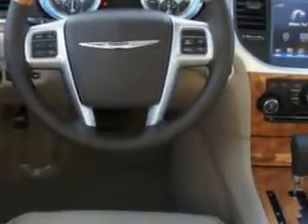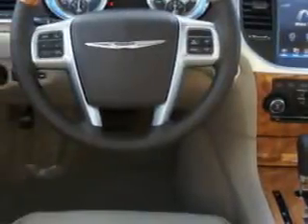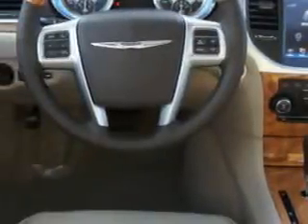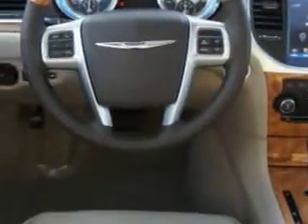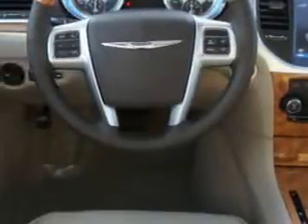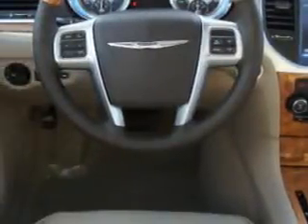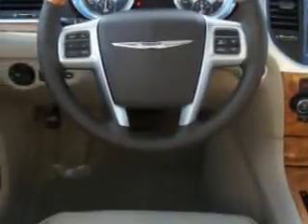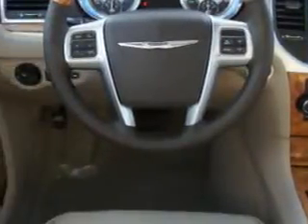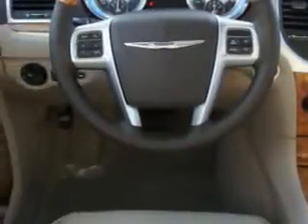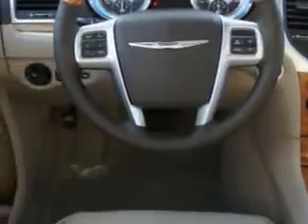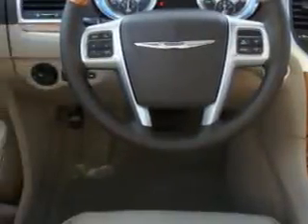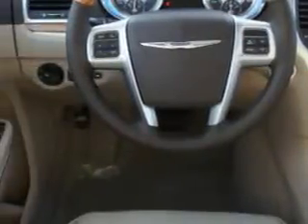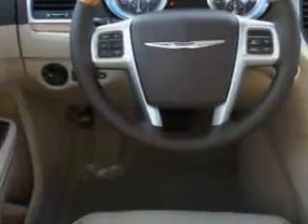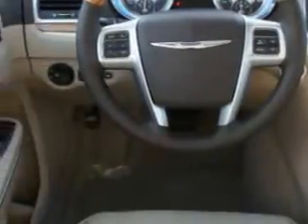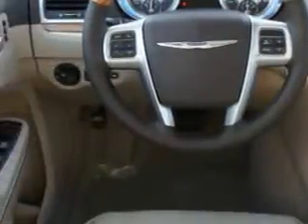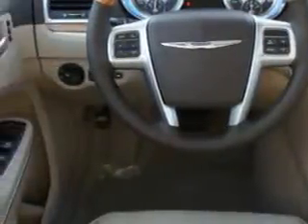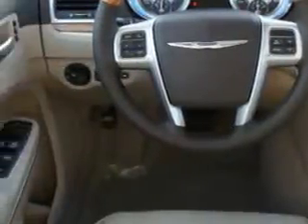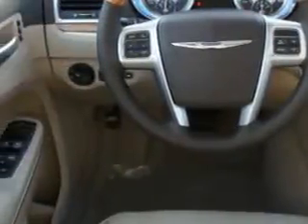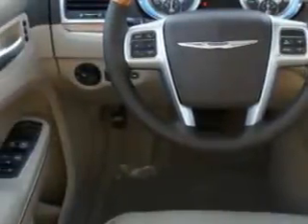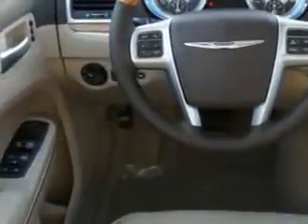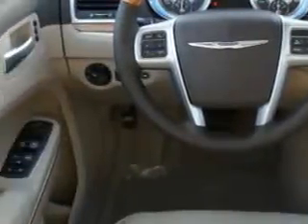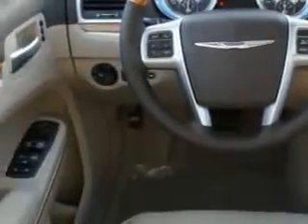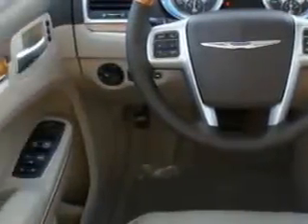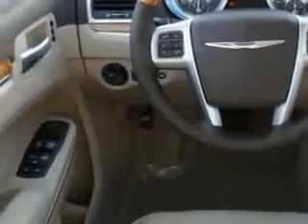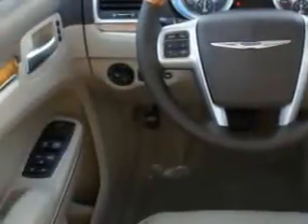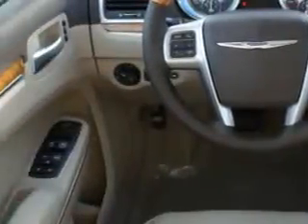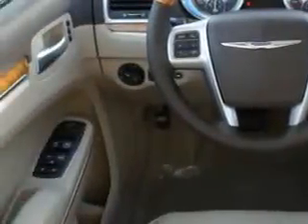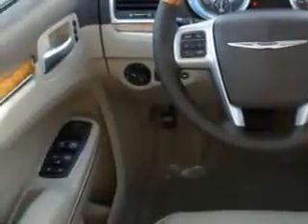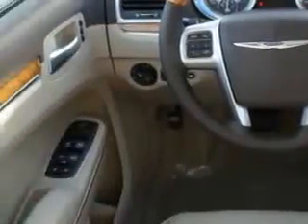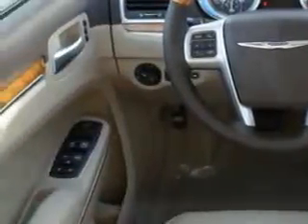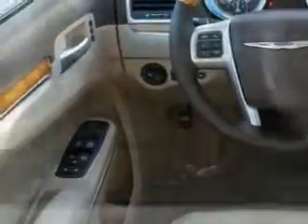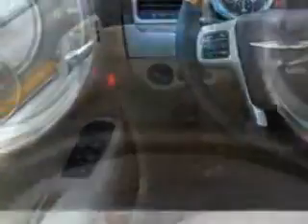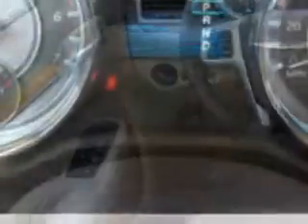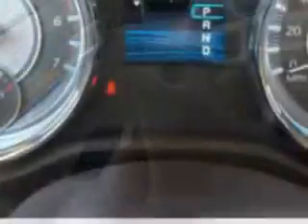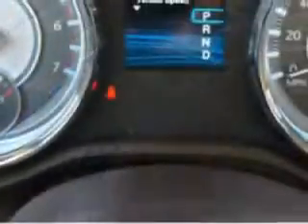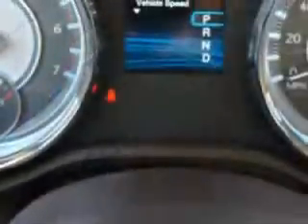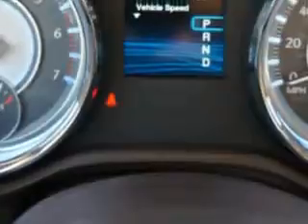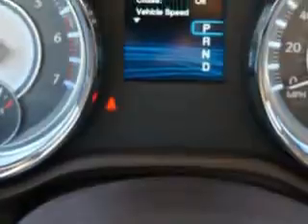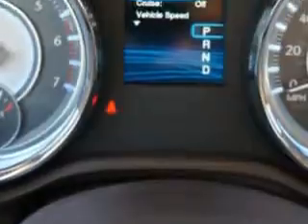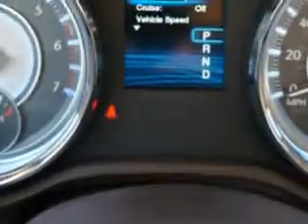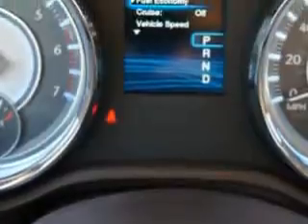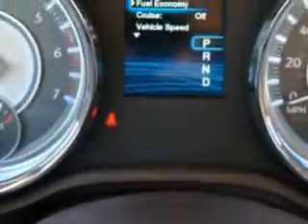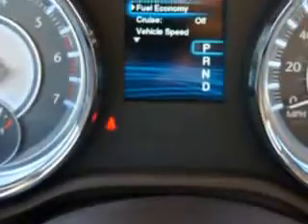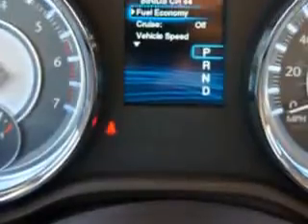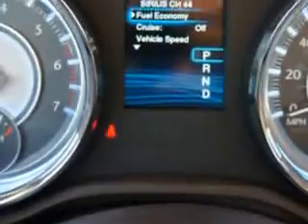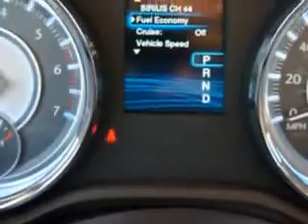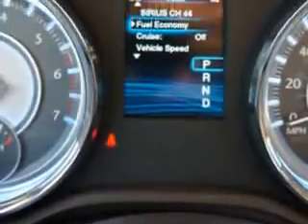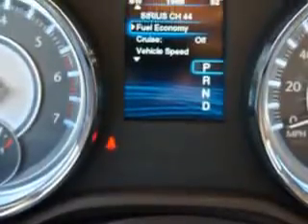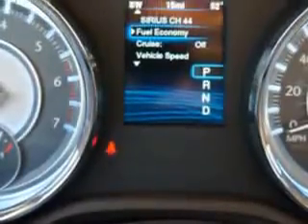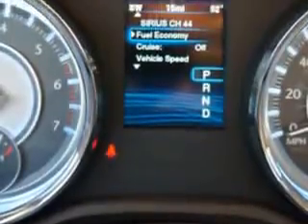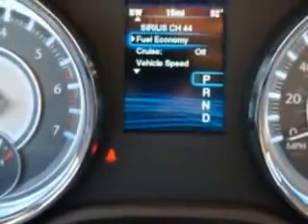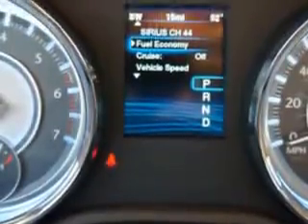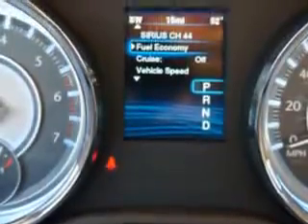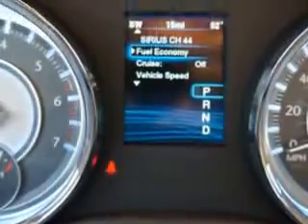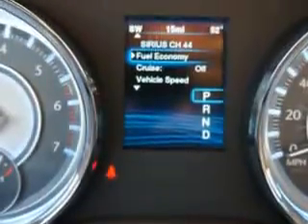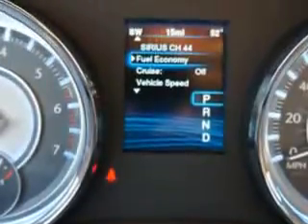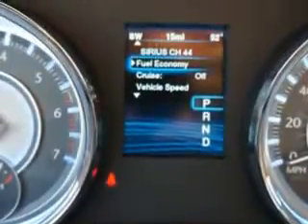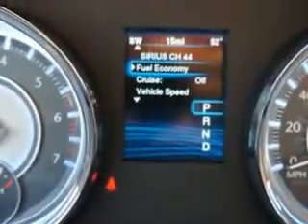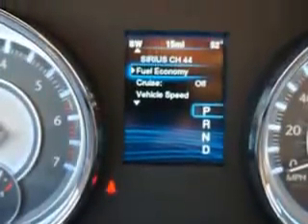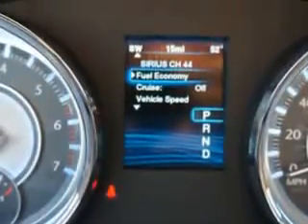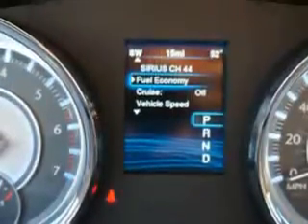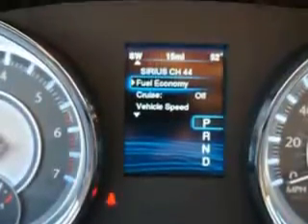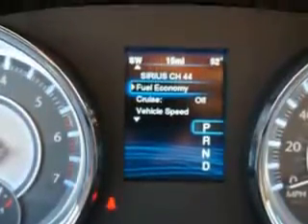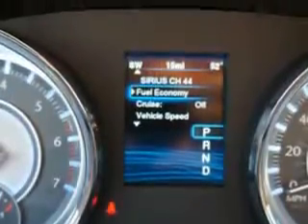Enjoy the drive and have peace of mind in this 2013 Chrysler 300. See us at Riverside Autoplex of Muskogee today.